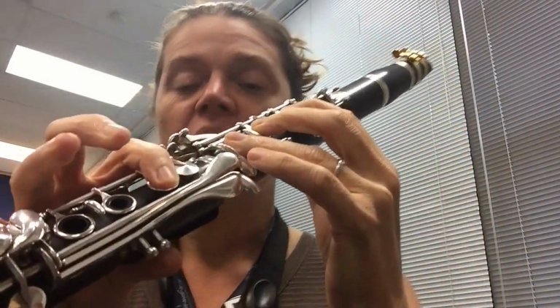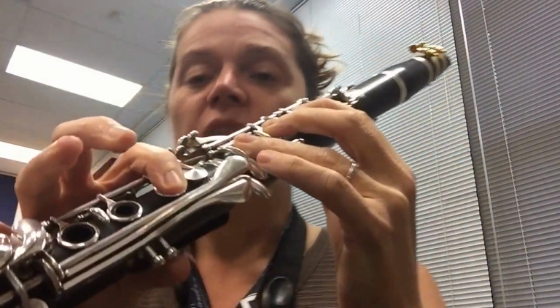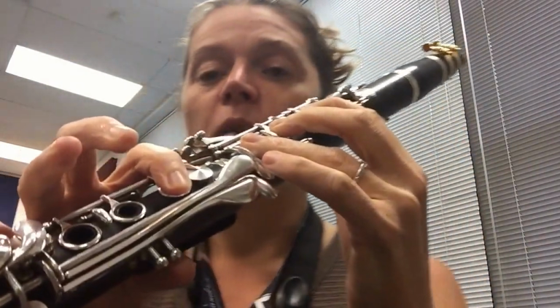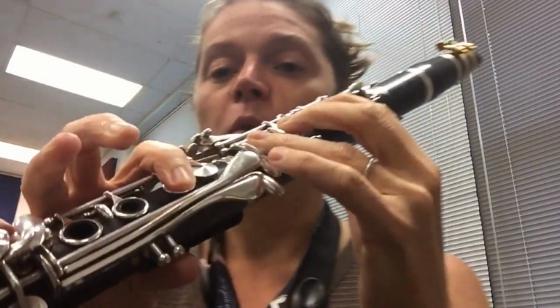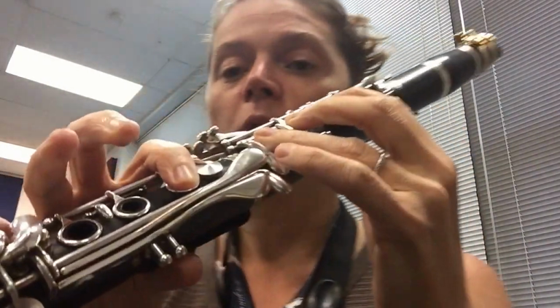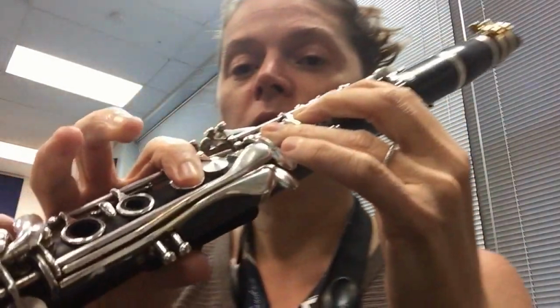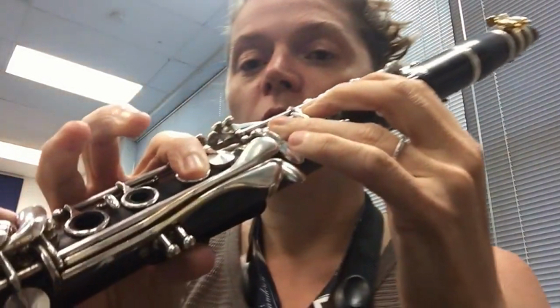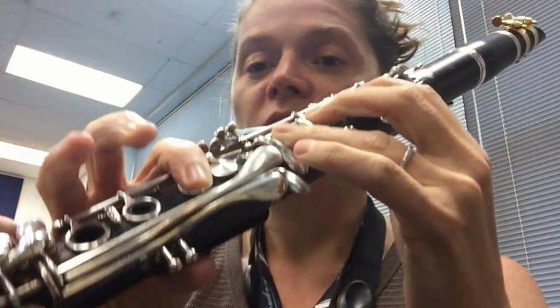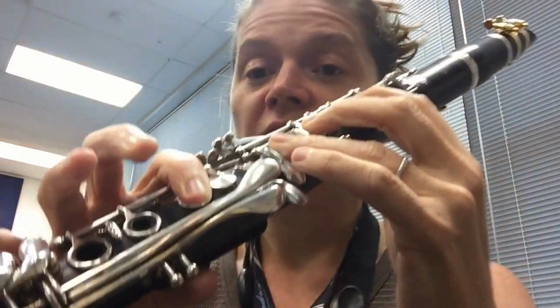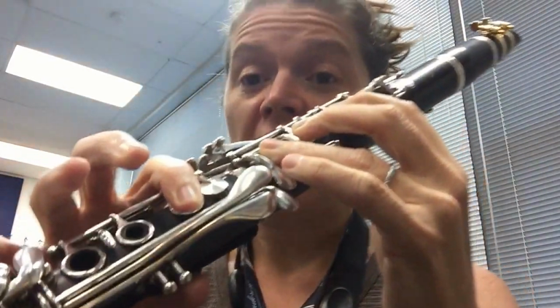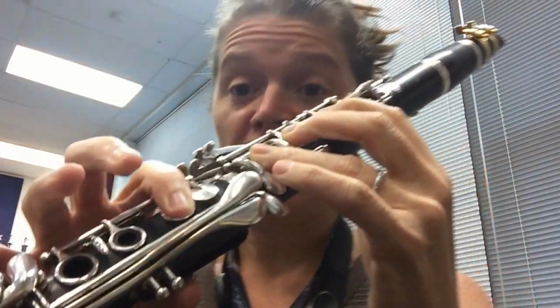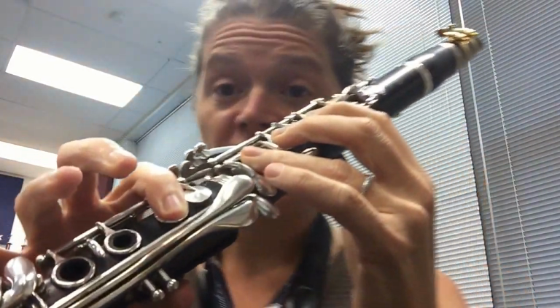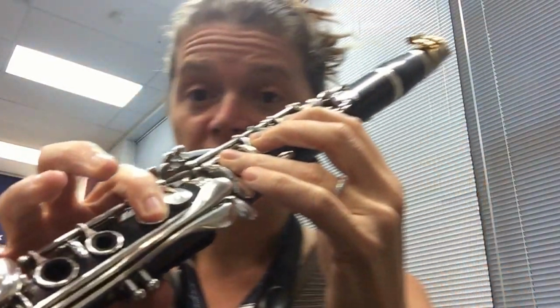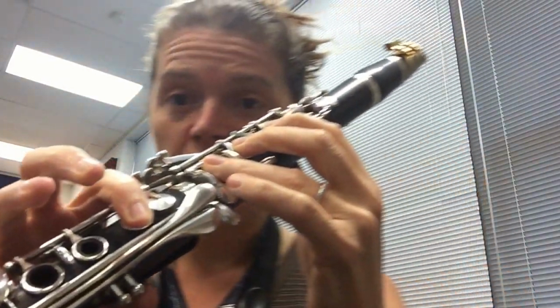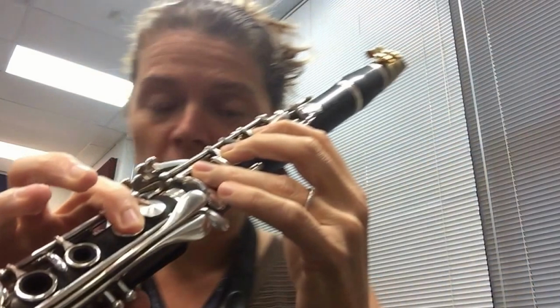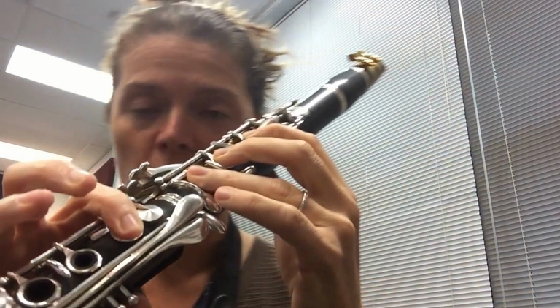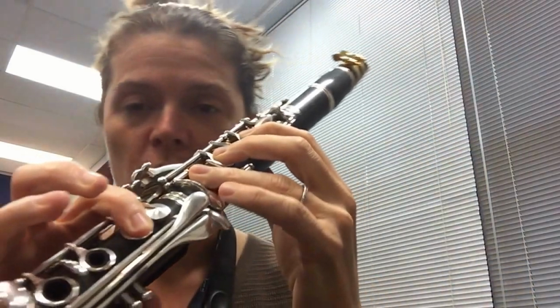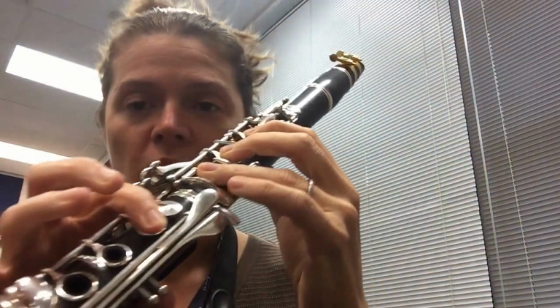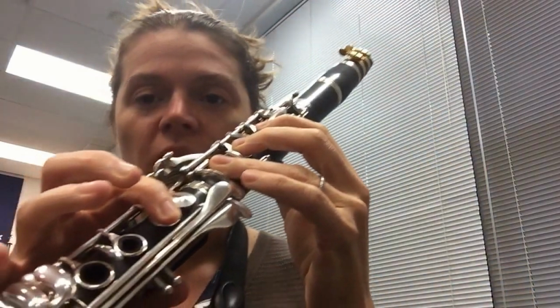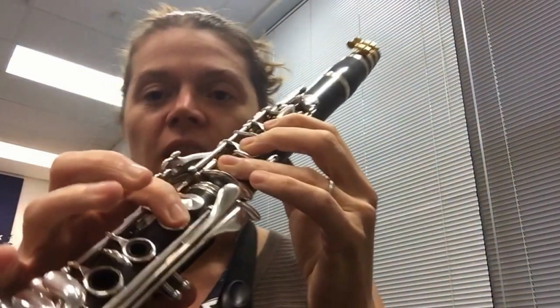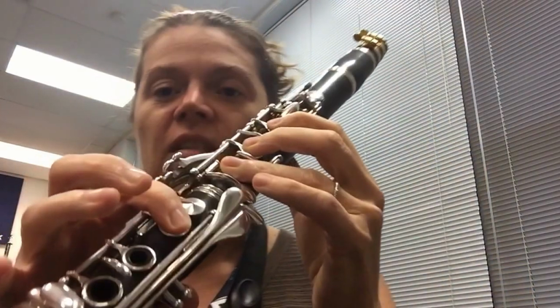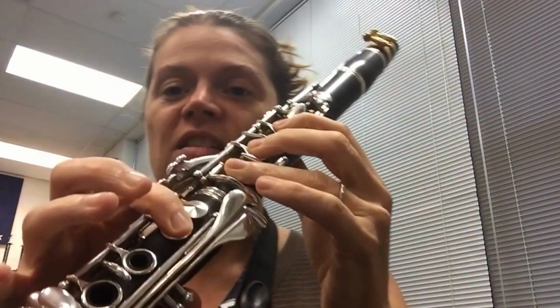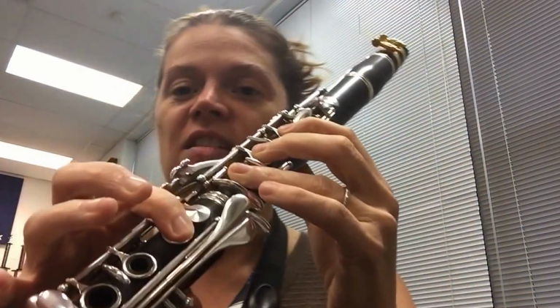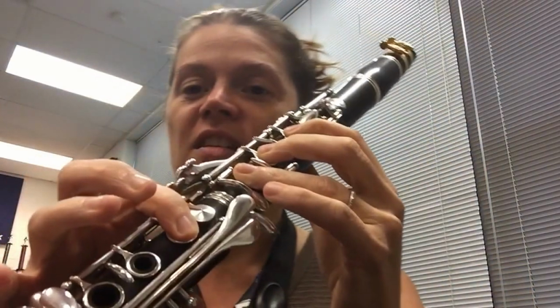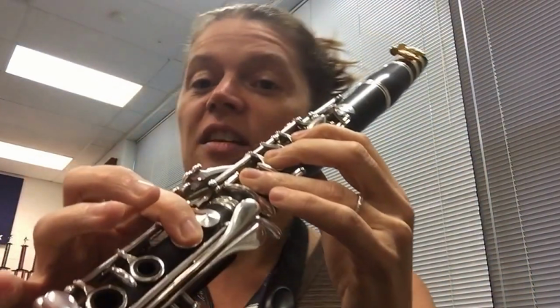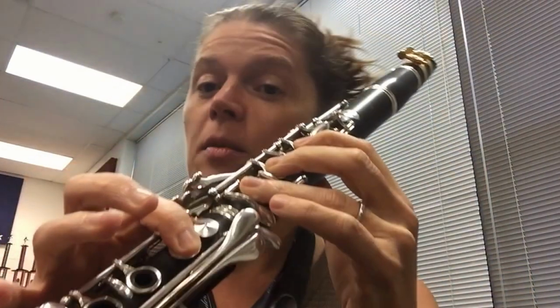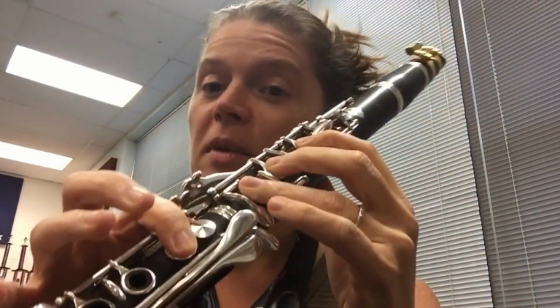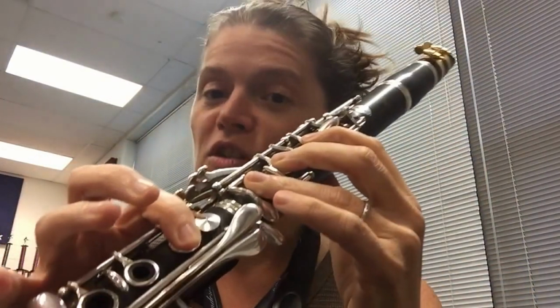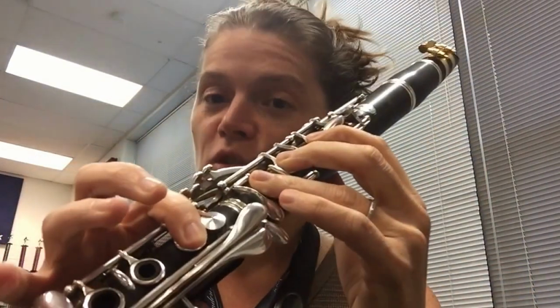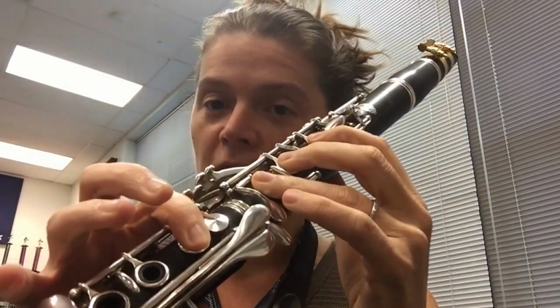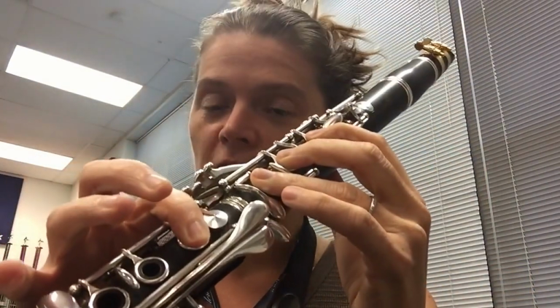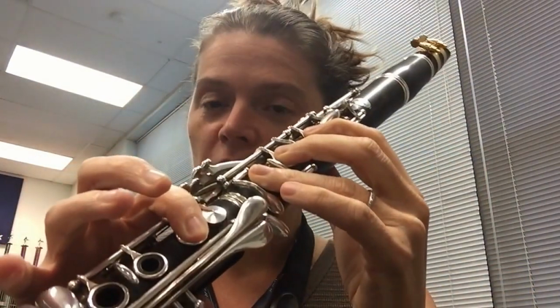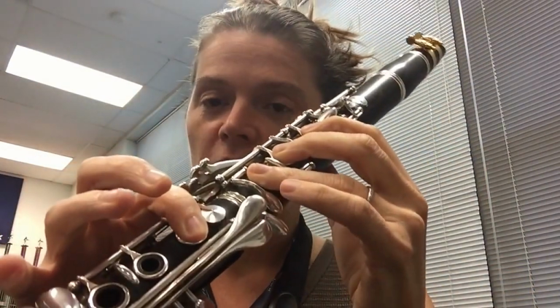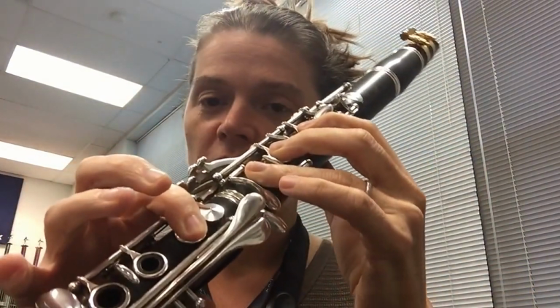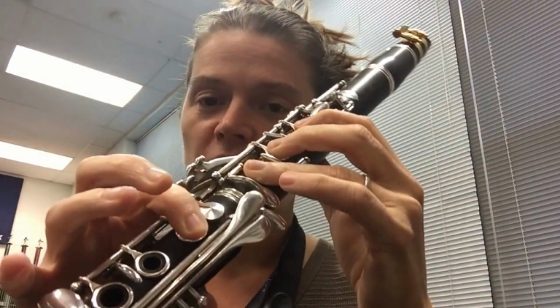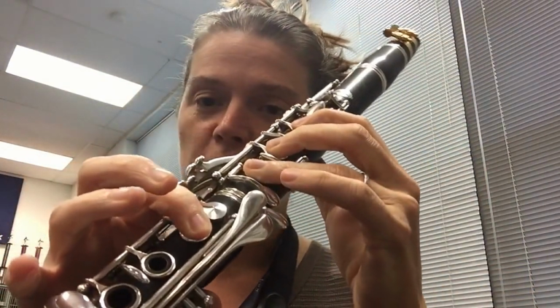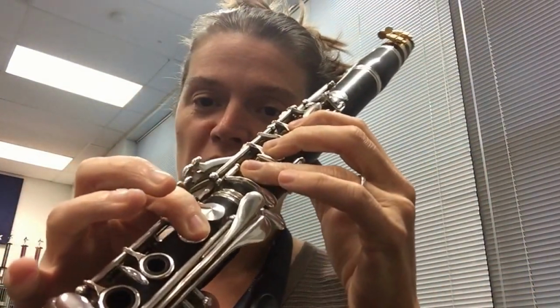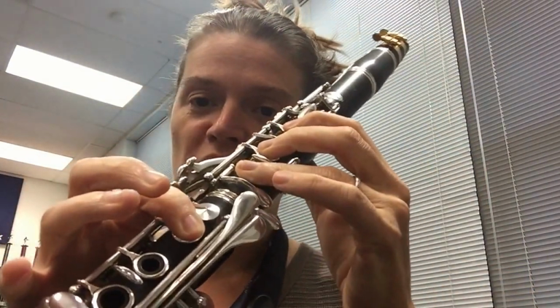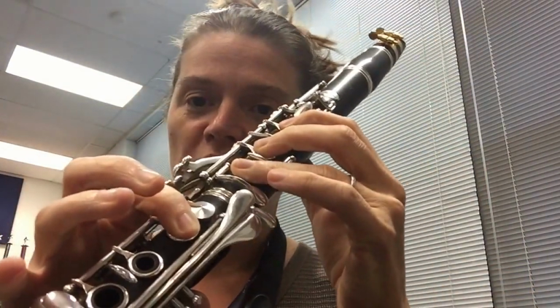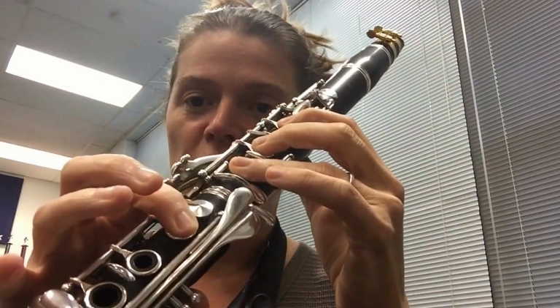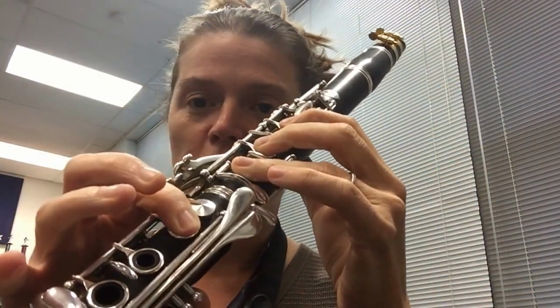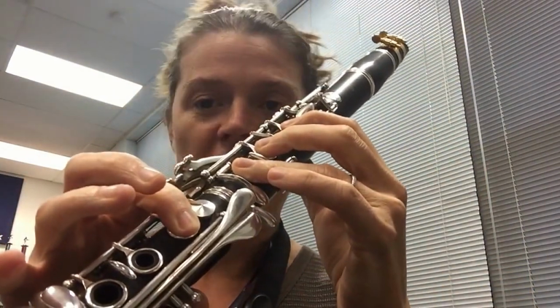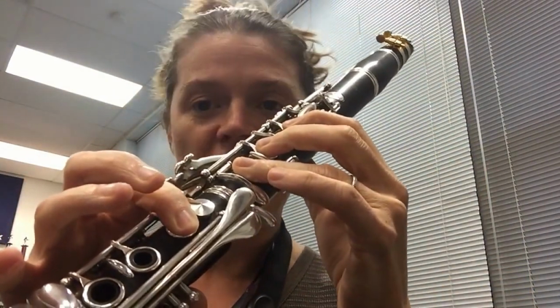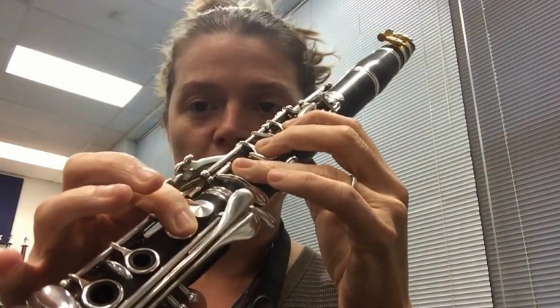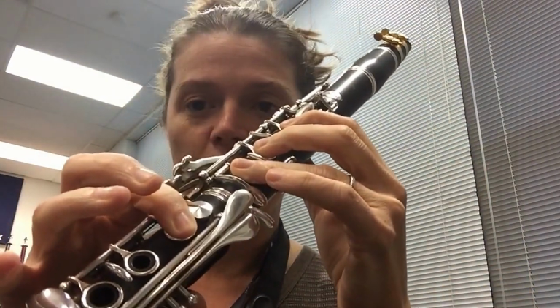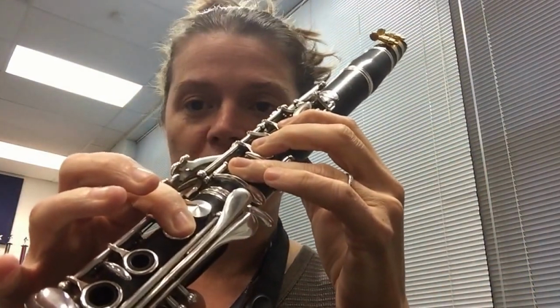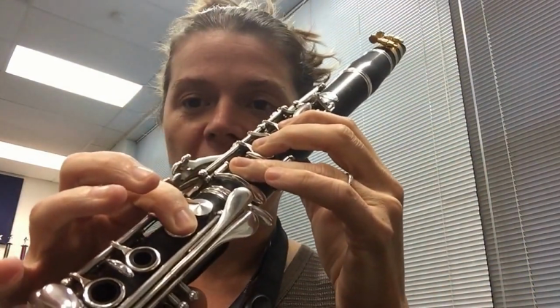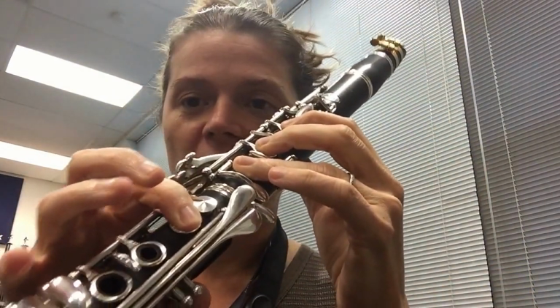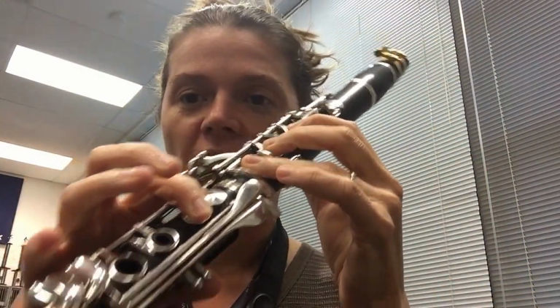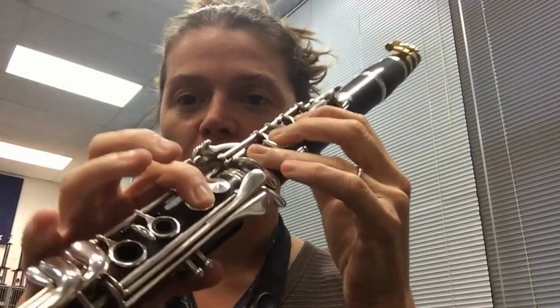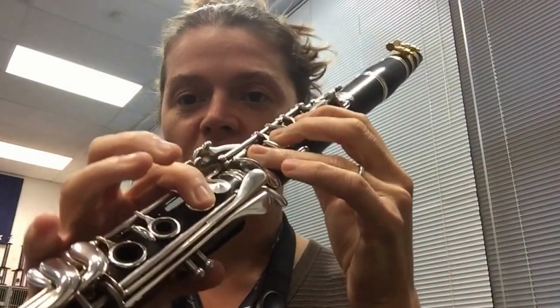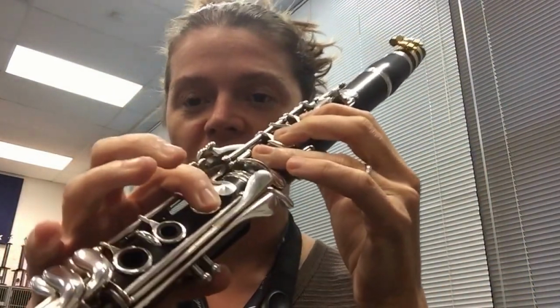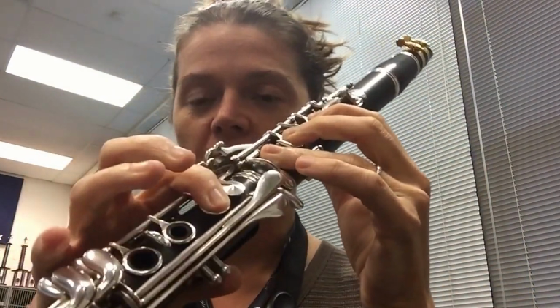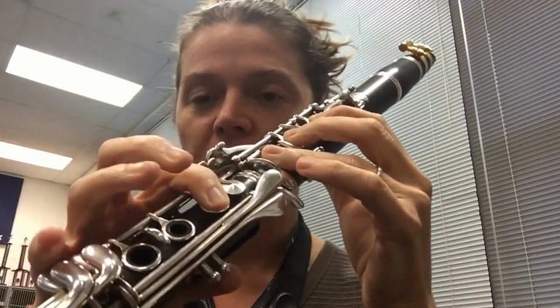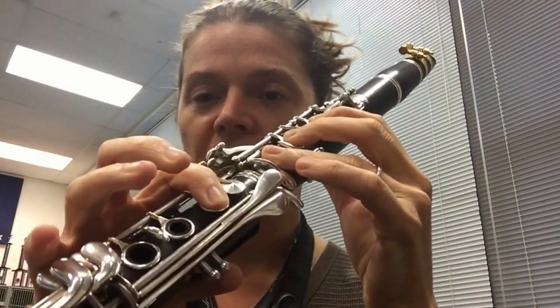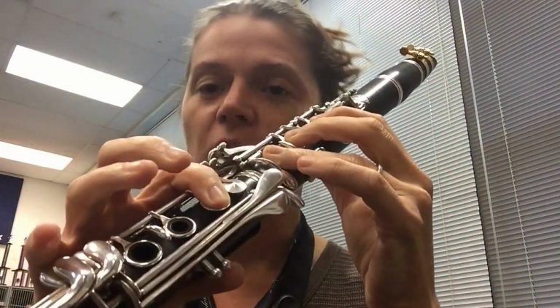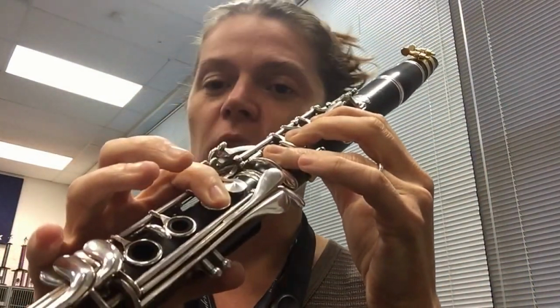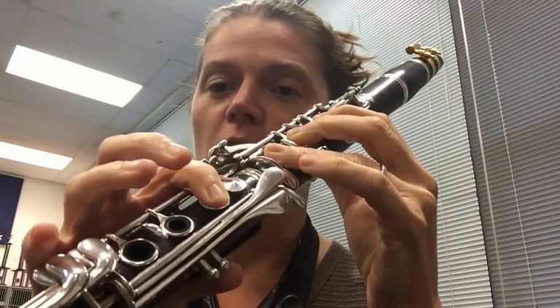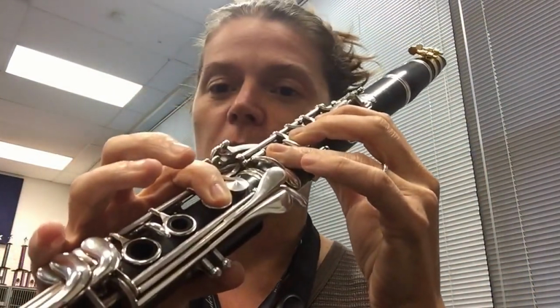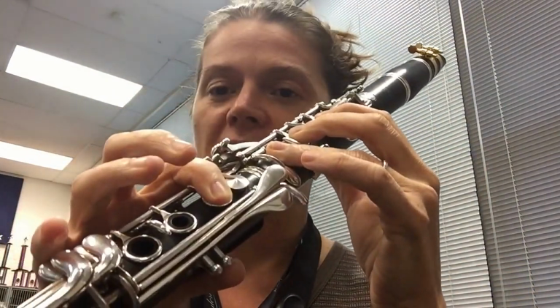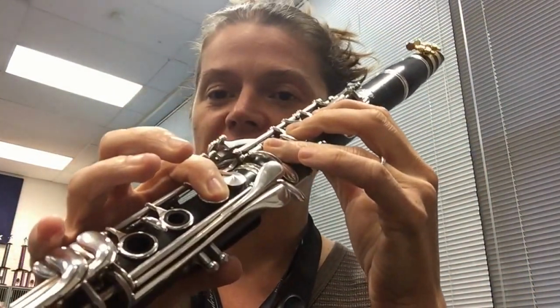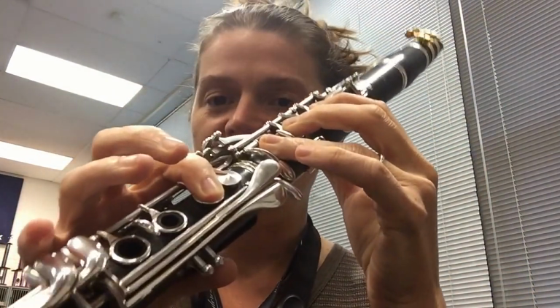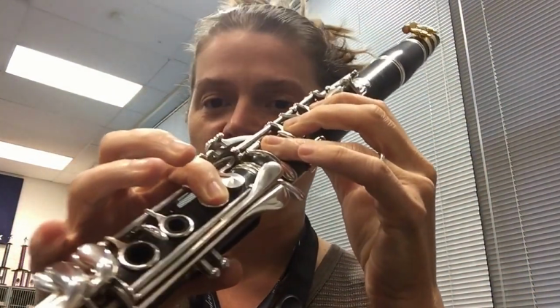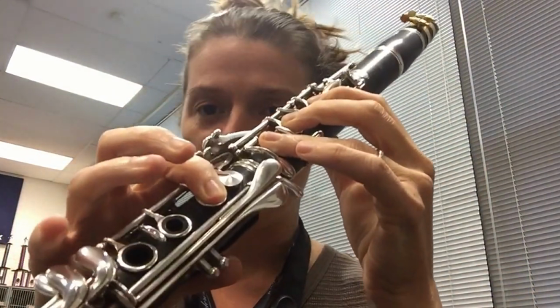Now I'm going to go into the altissimo. This is a little bit trickier, especially if you're a beginner player — I would stop here and go back down.